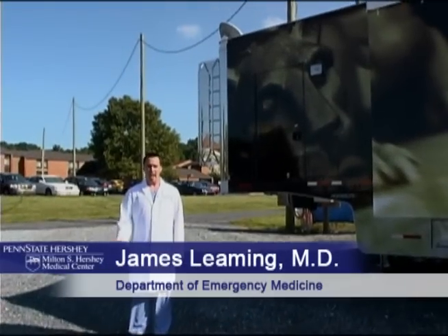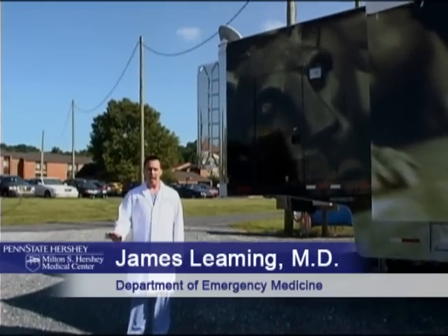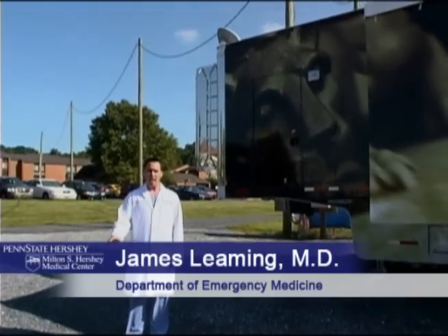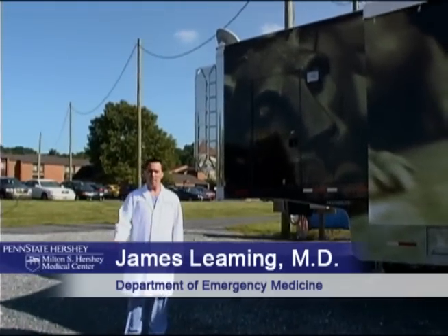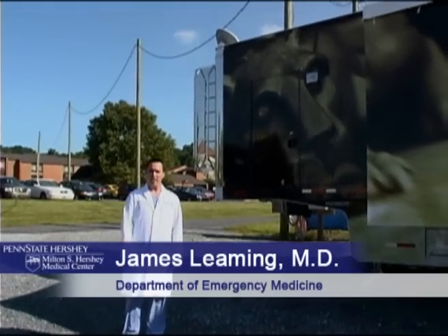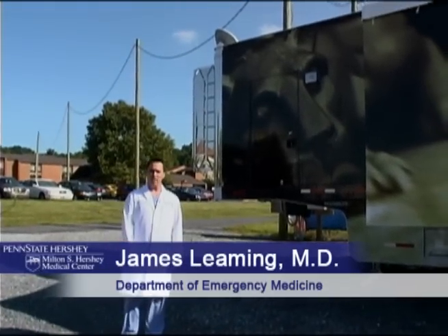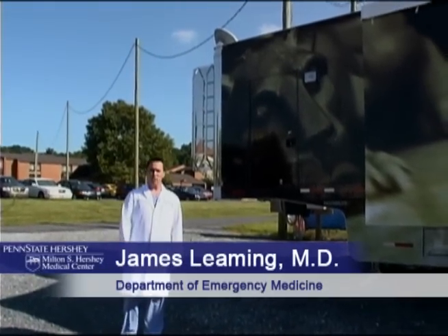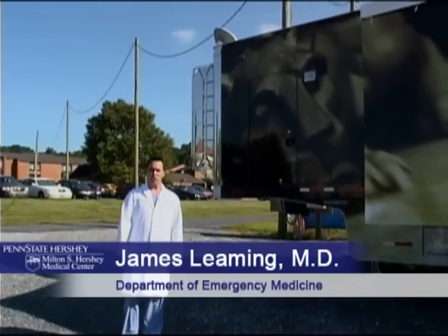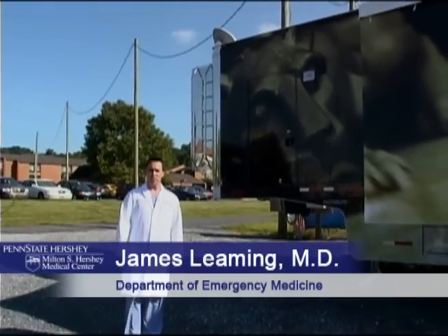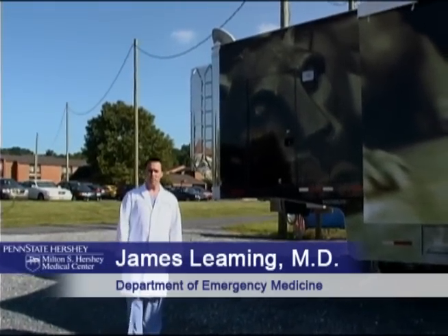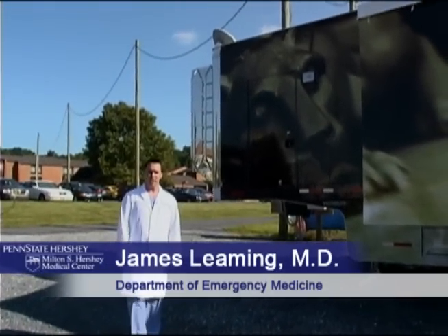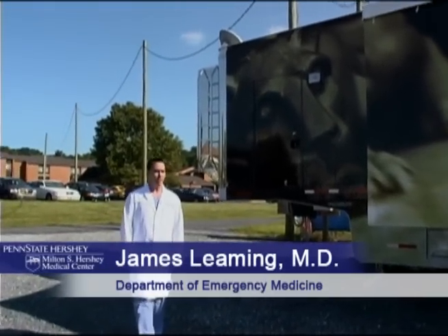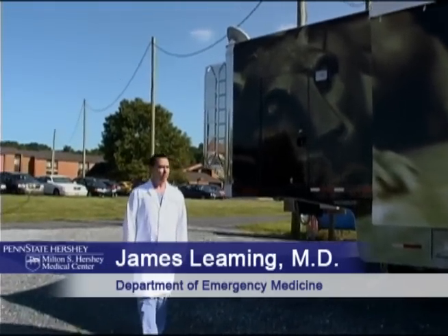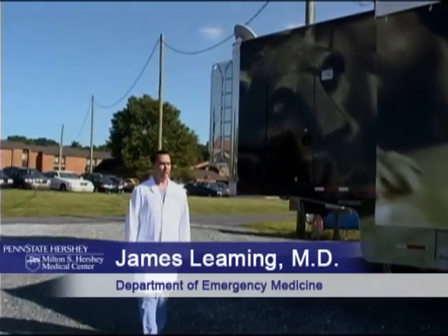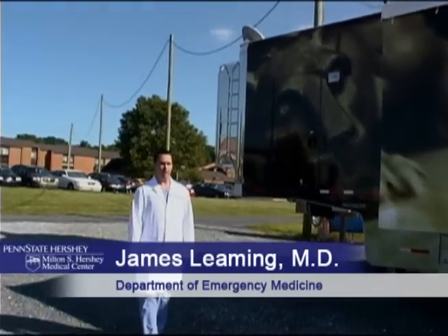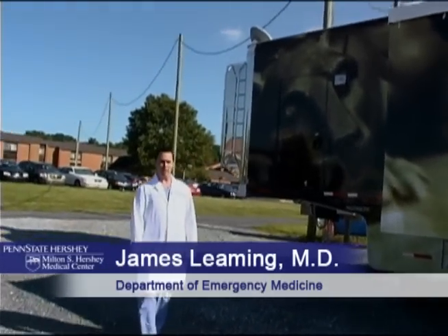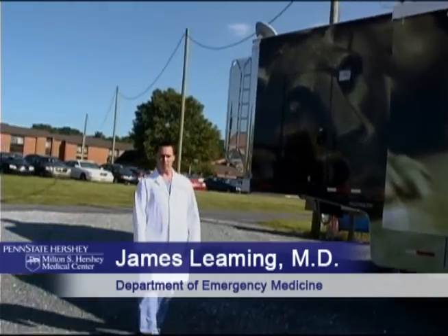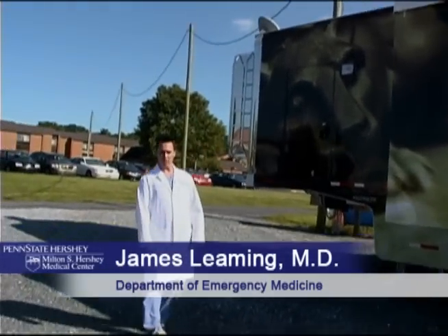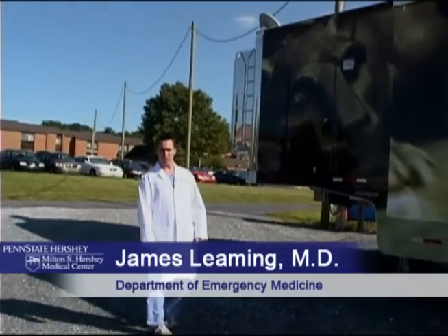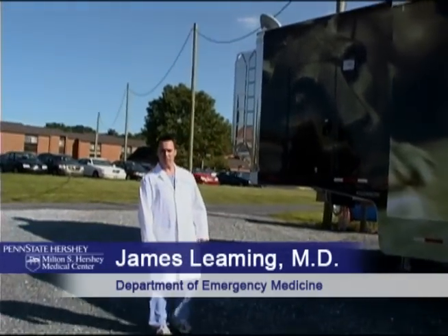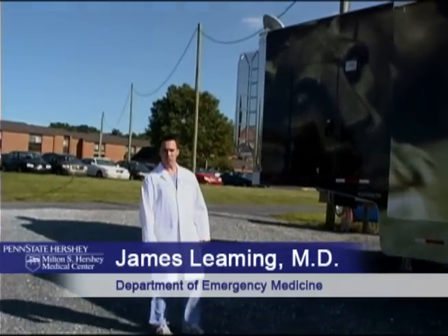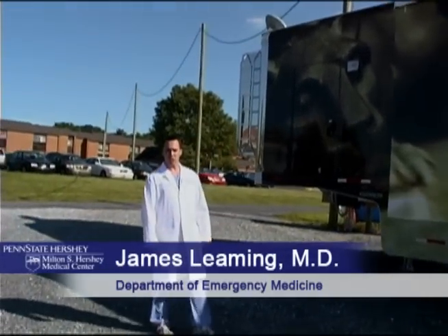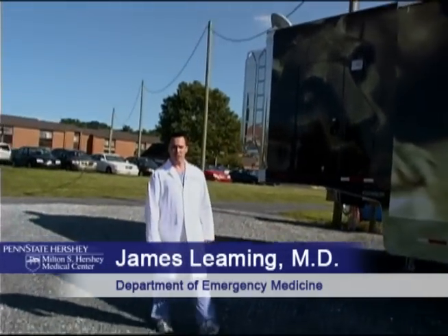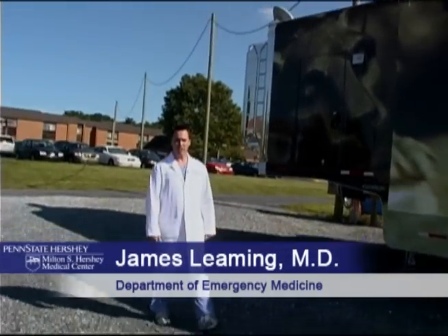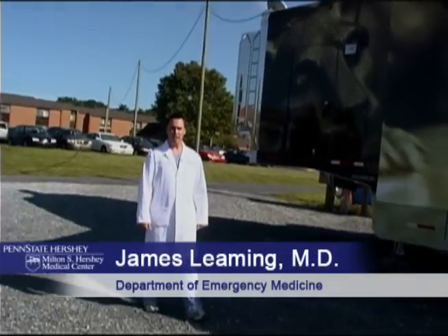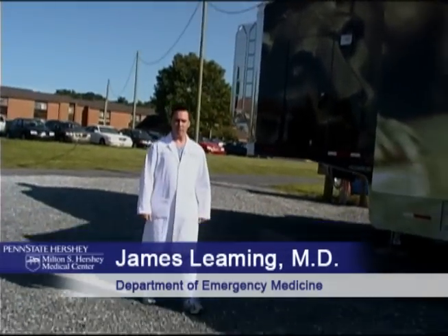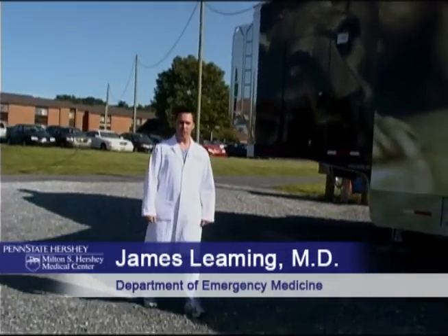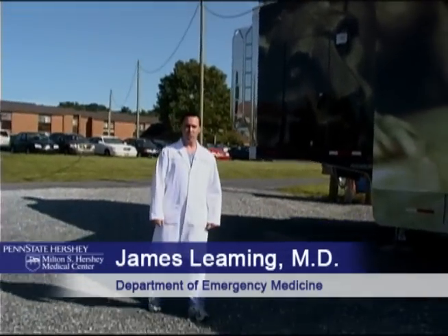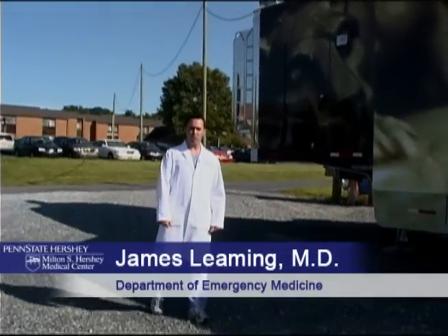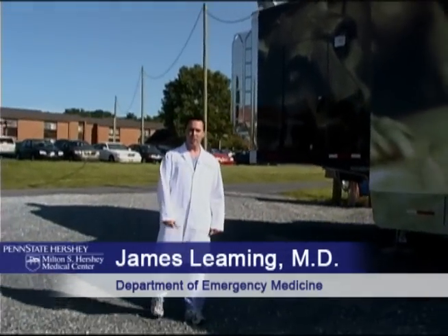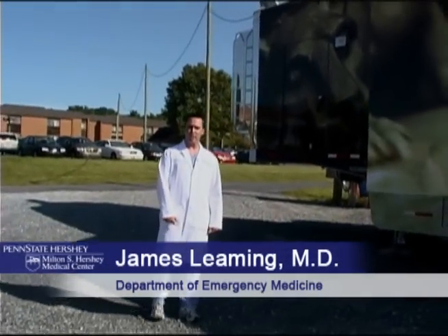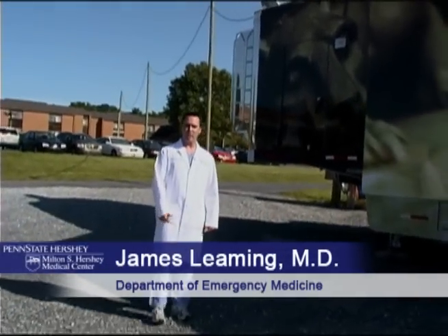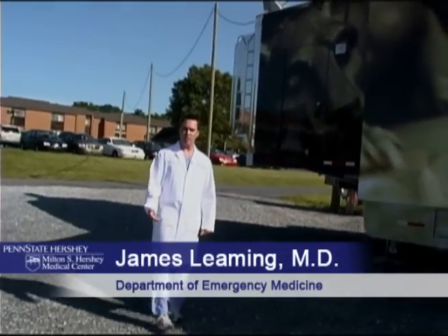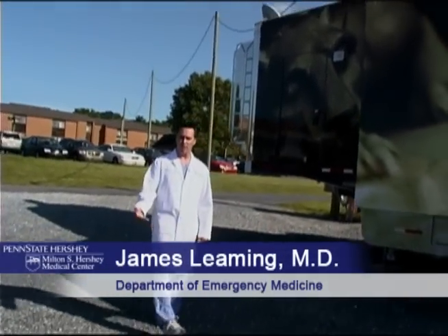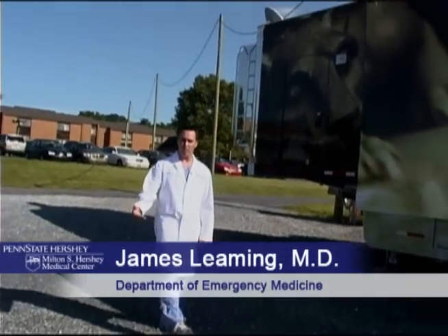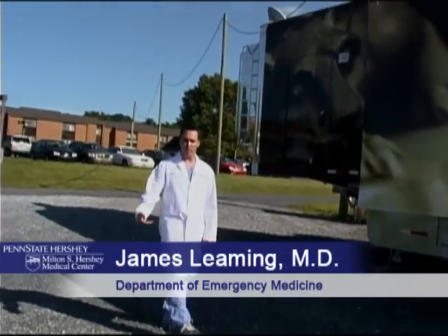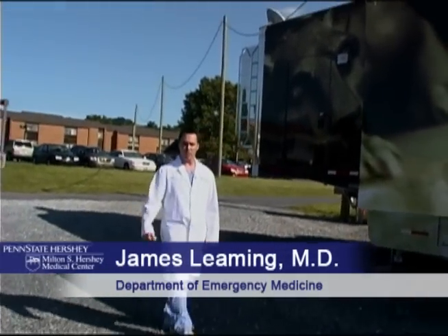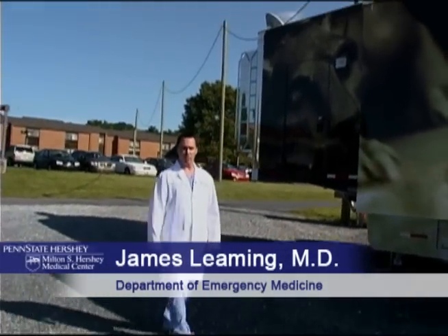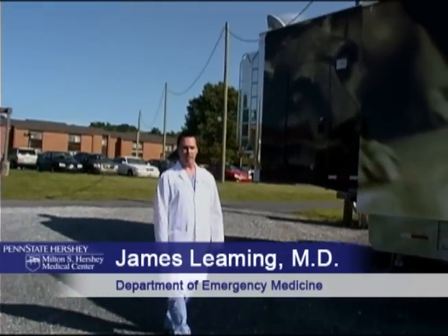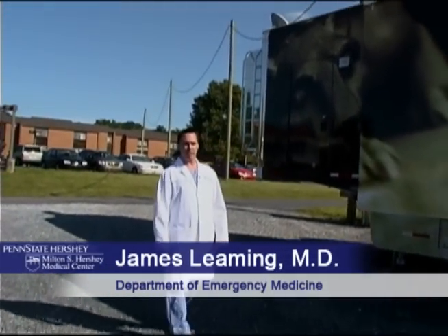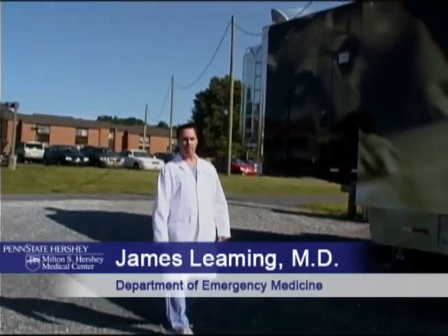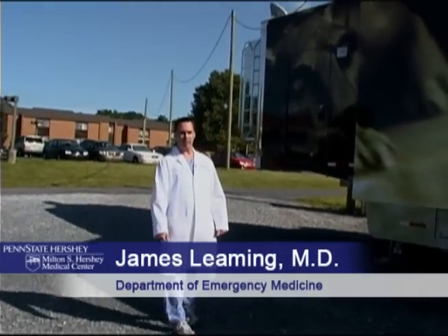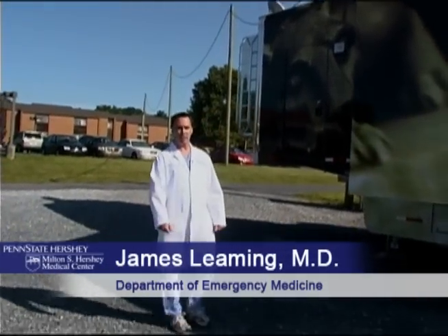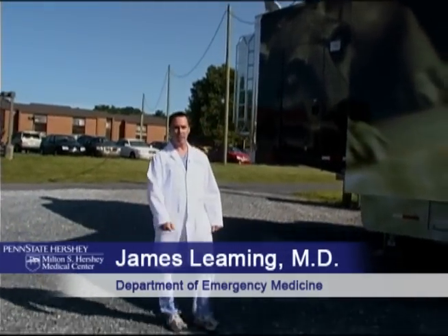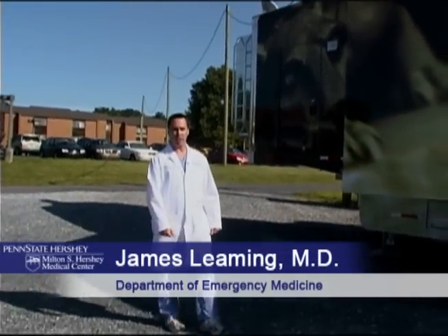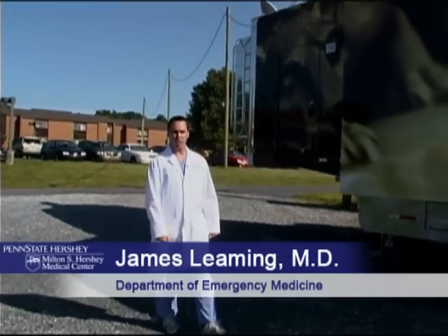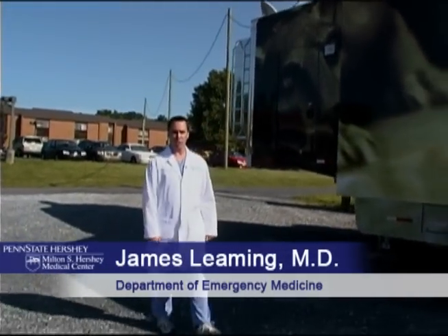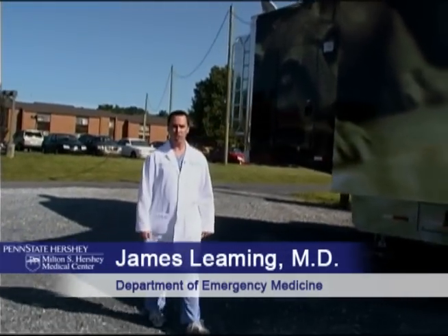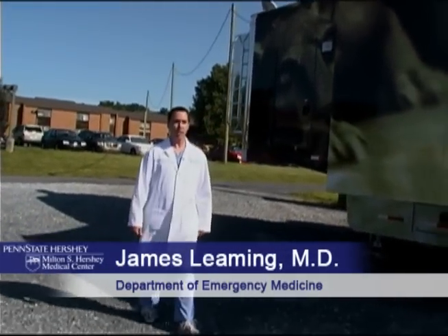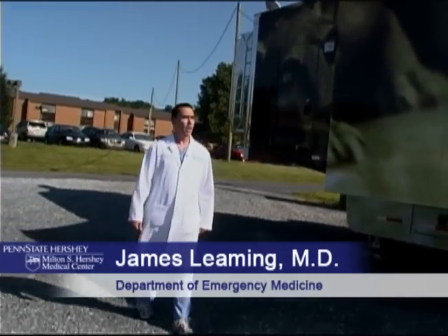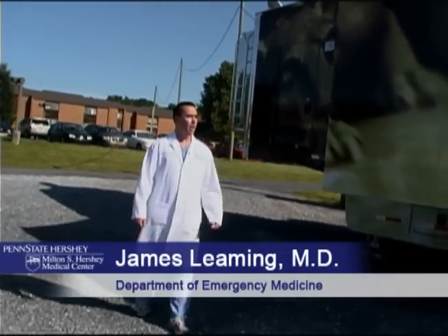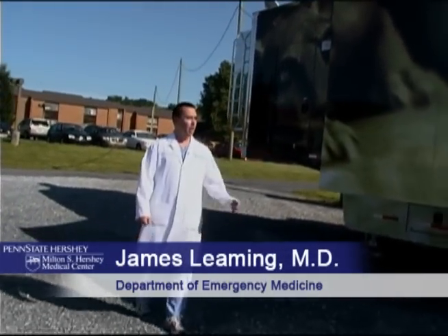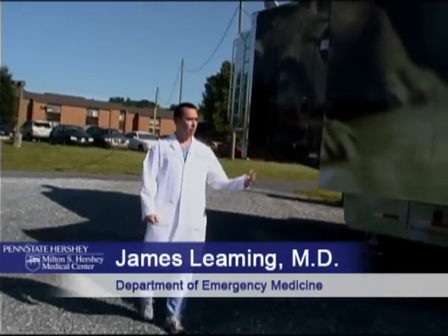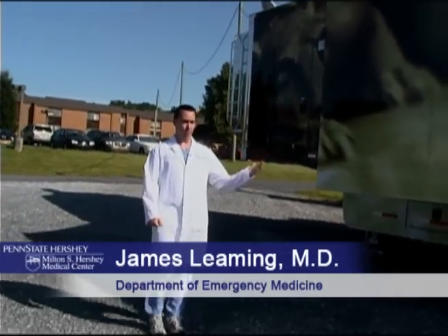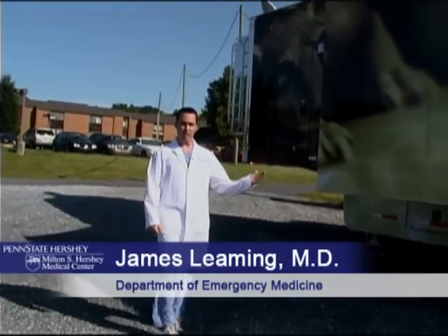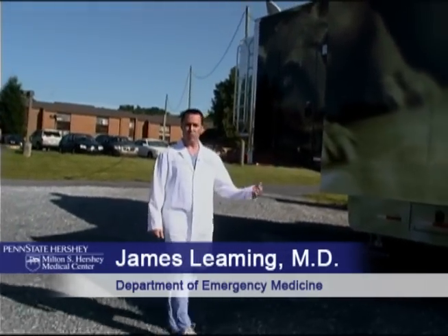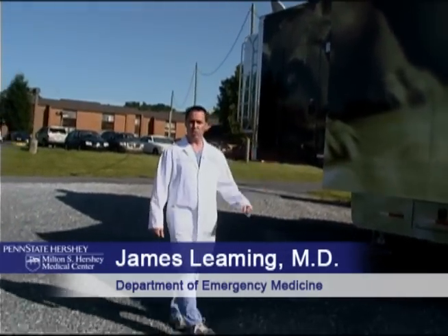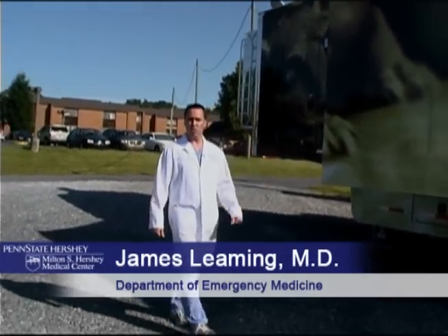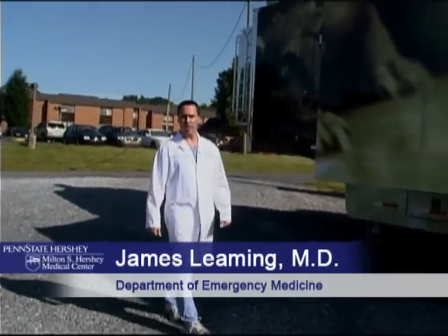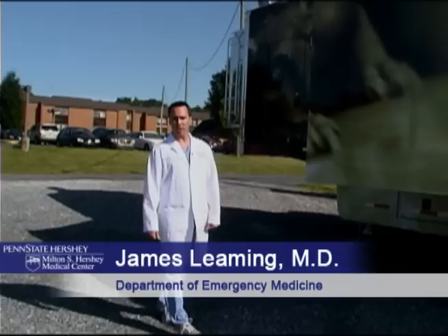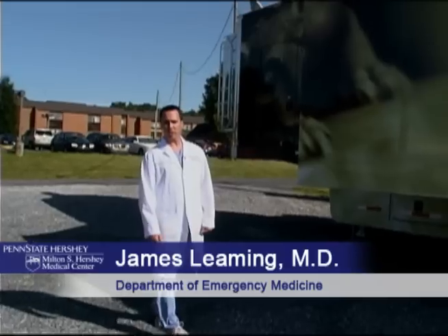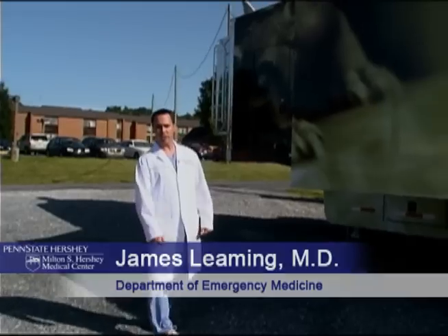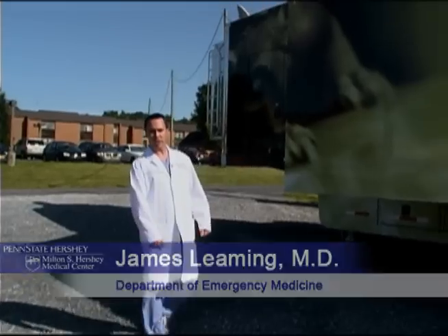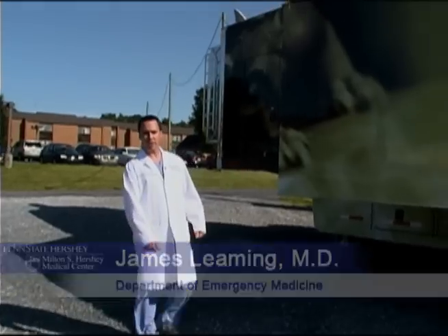Hi, my name is James Leeming. I'm an emergency physician and researcher here in the Department of Emergency Medicine at Penn State Hershey and the Milton S. Hershey Medical Center.